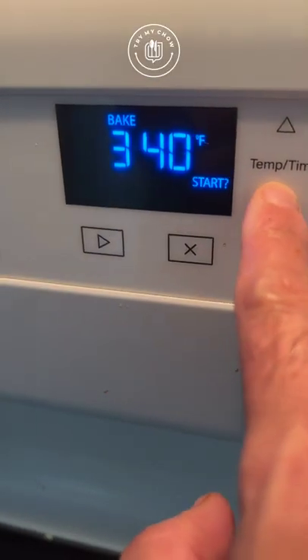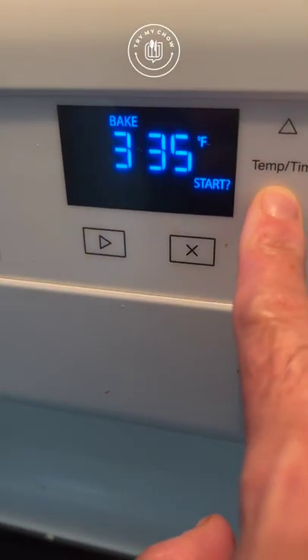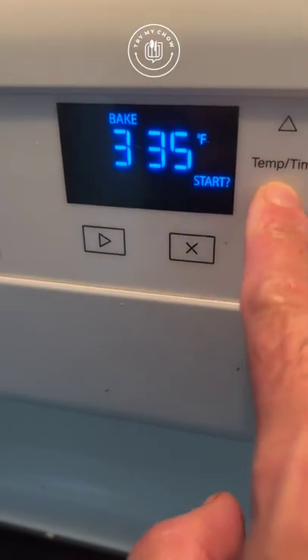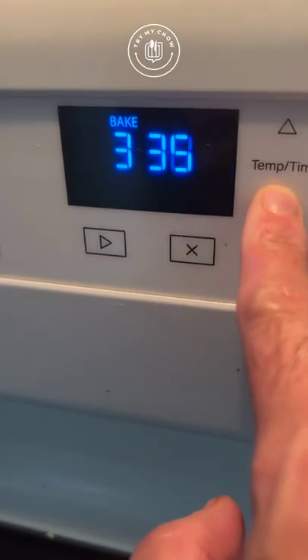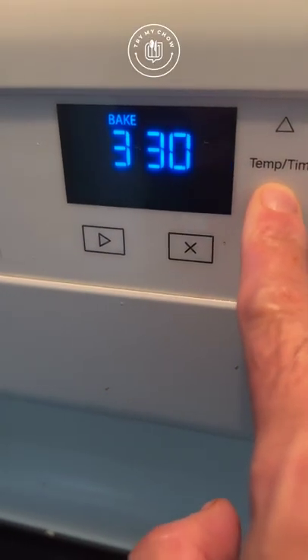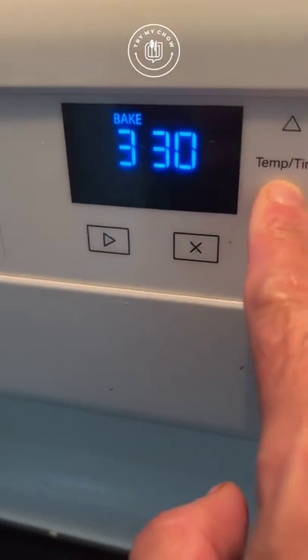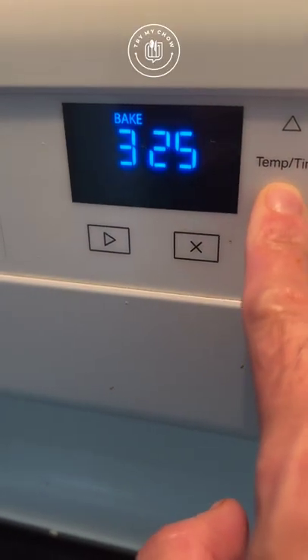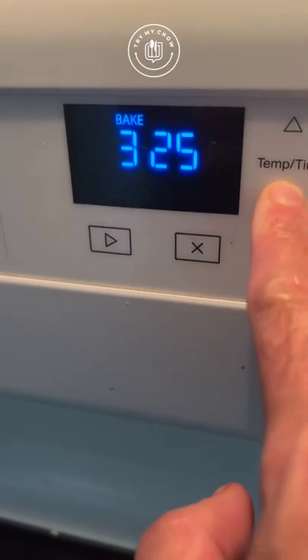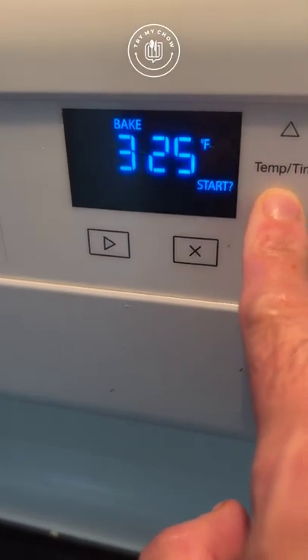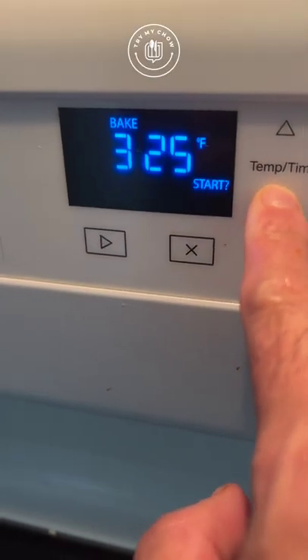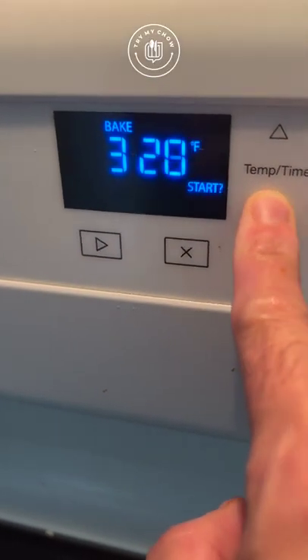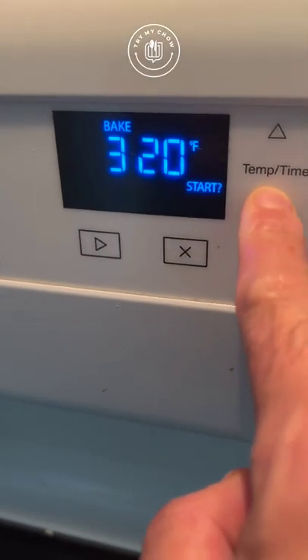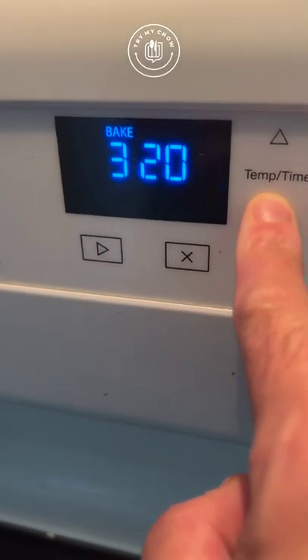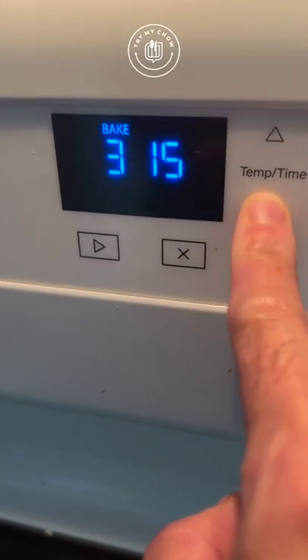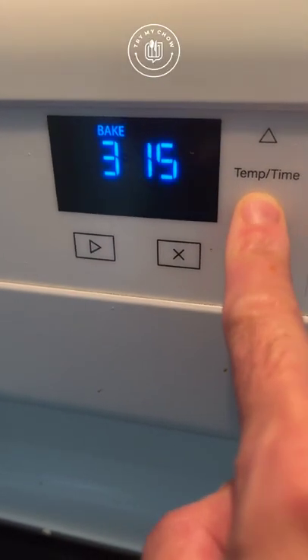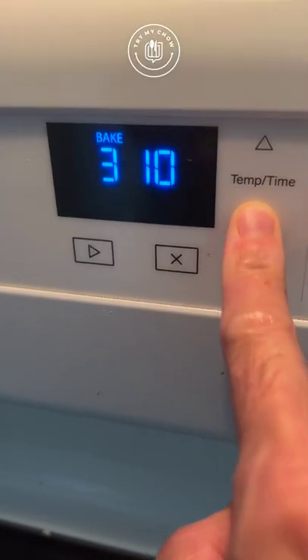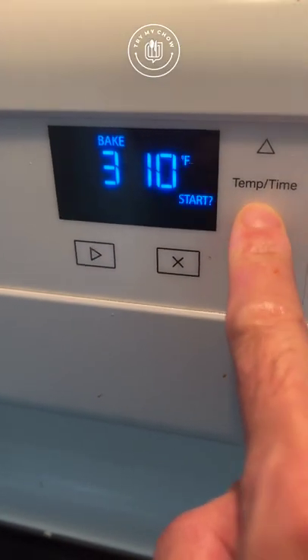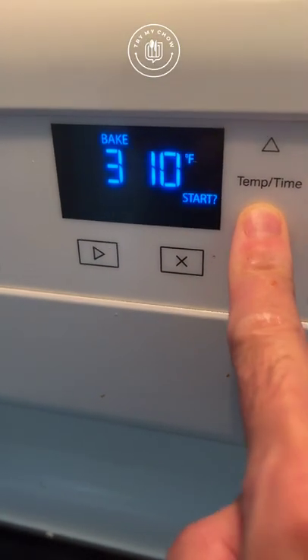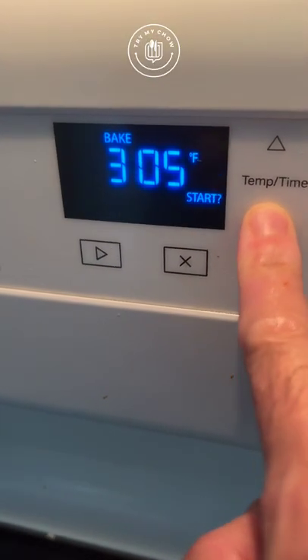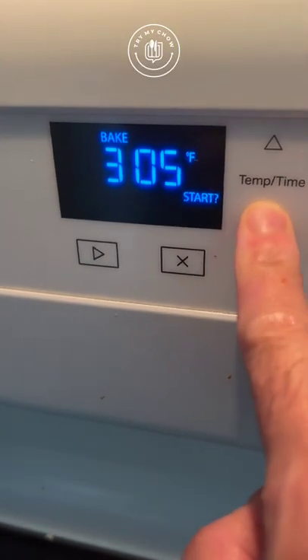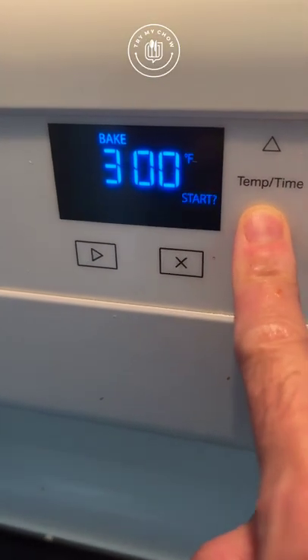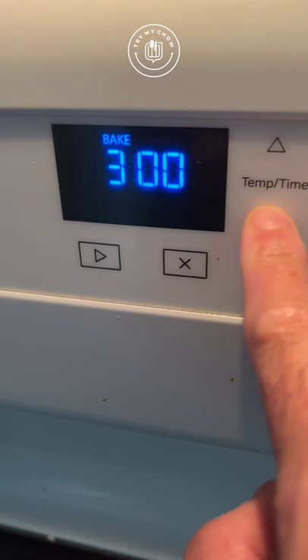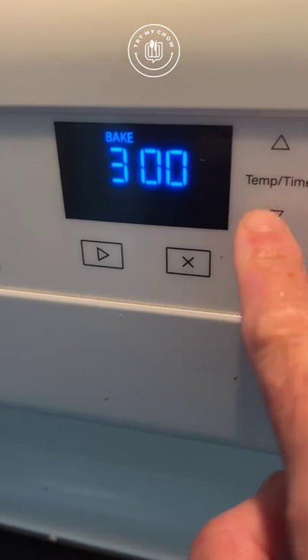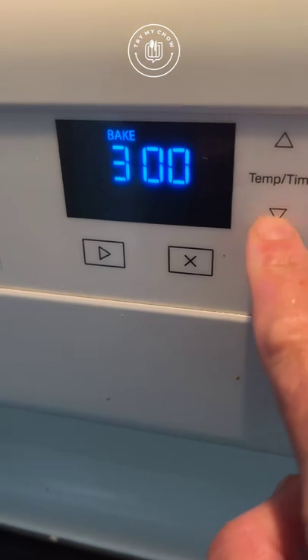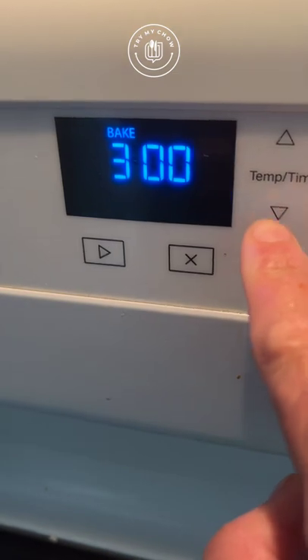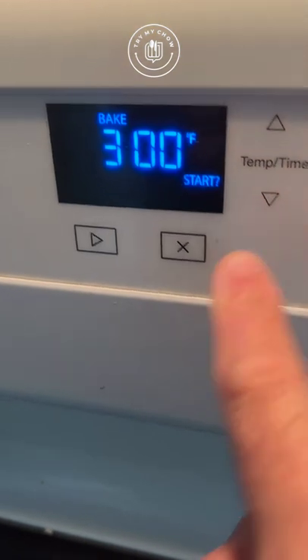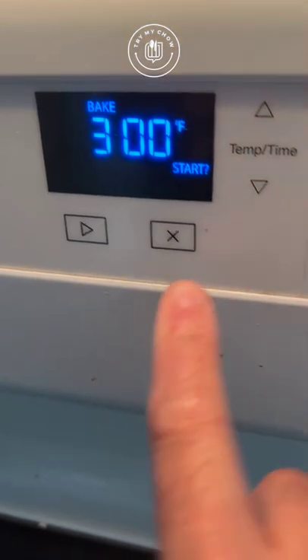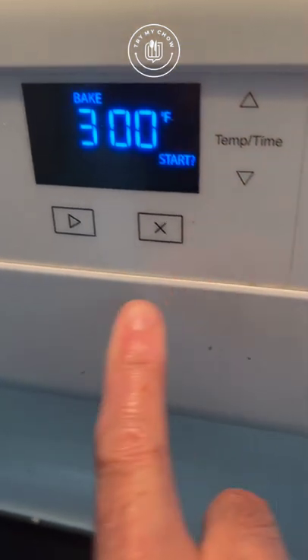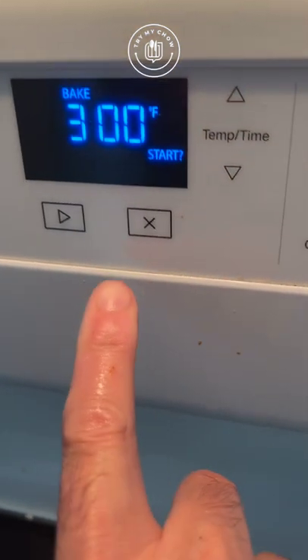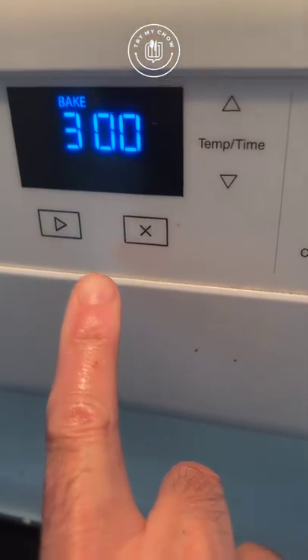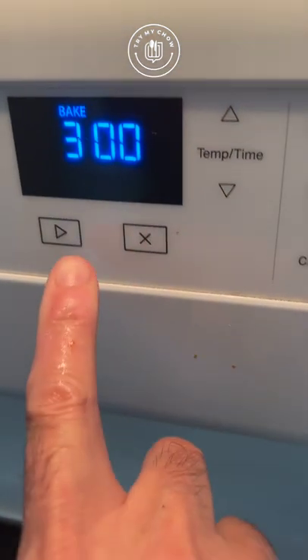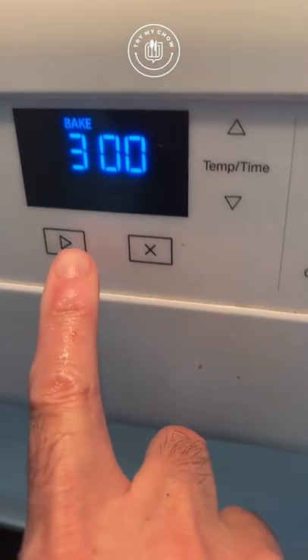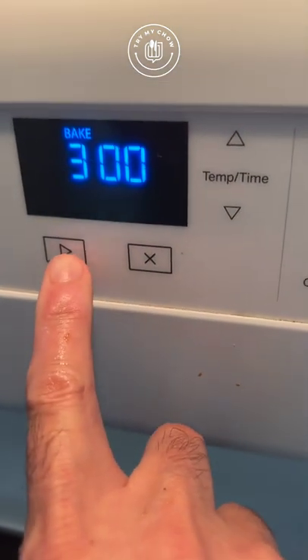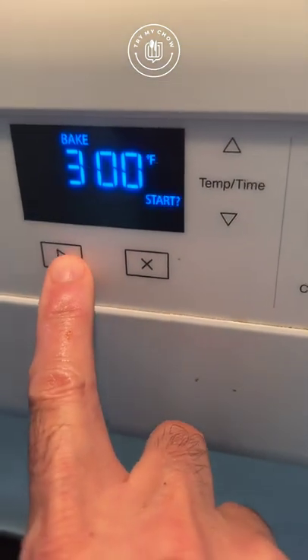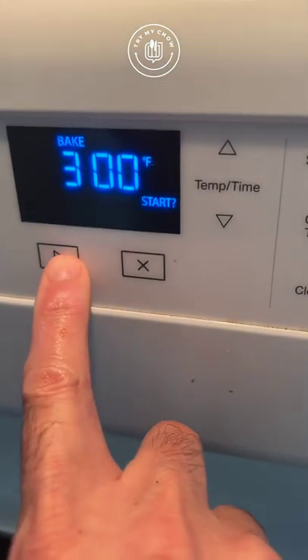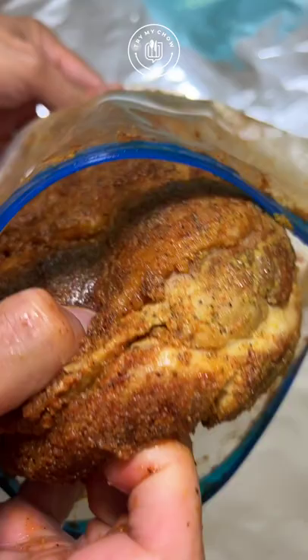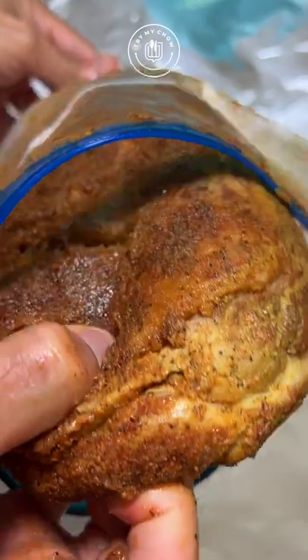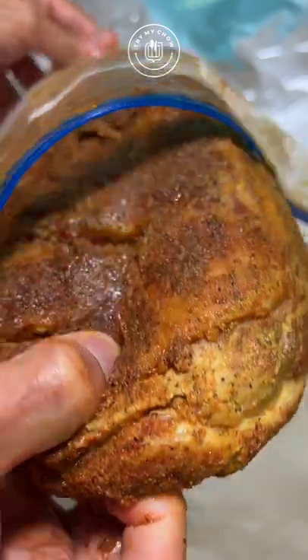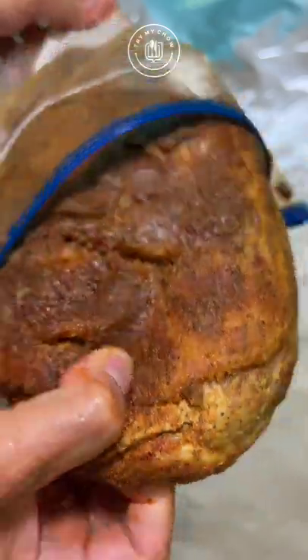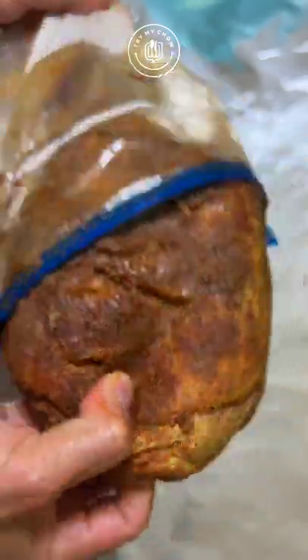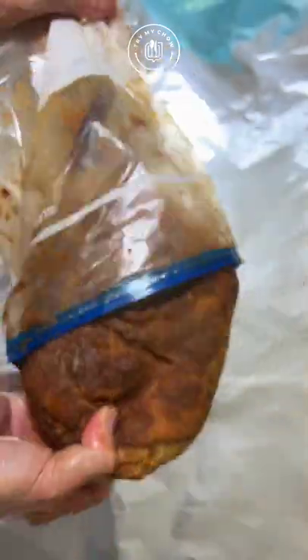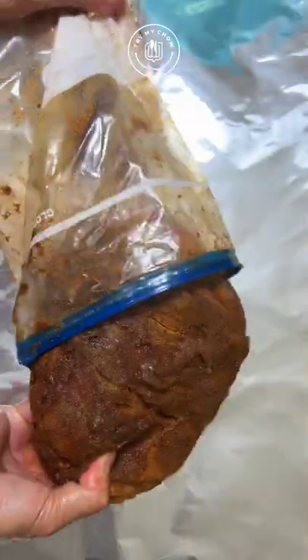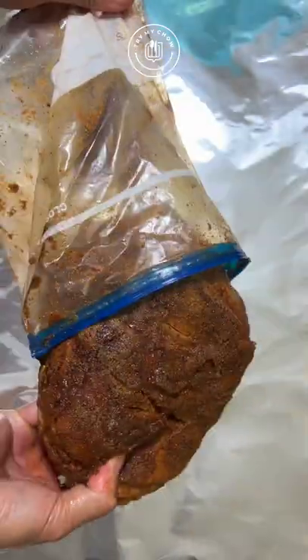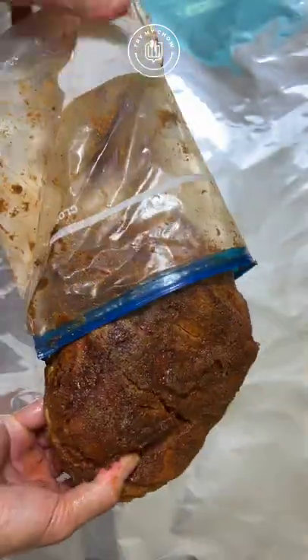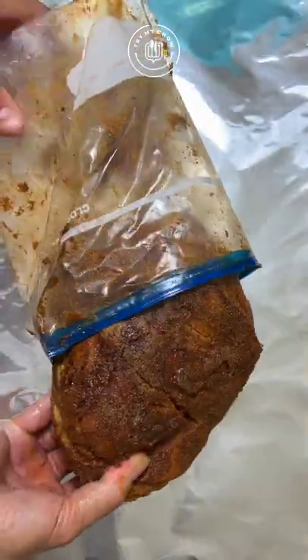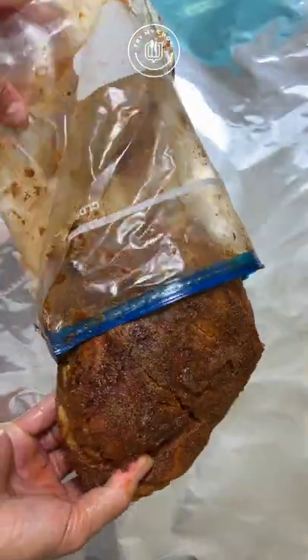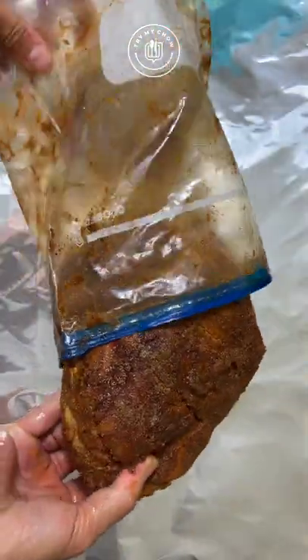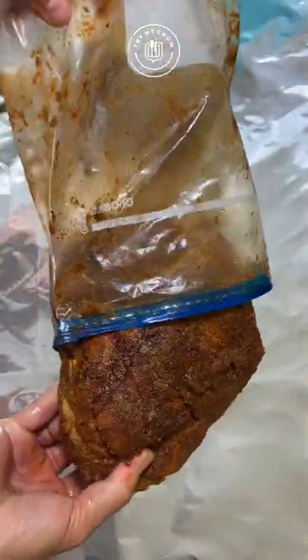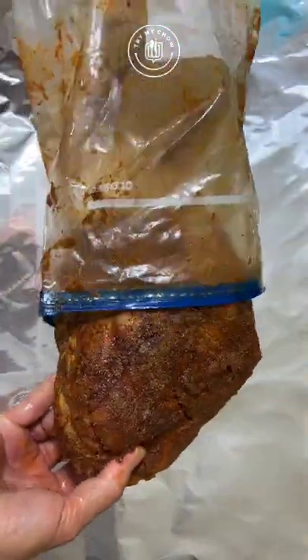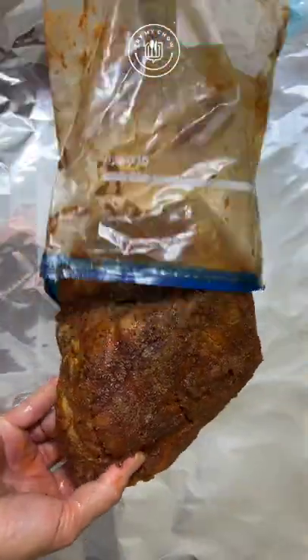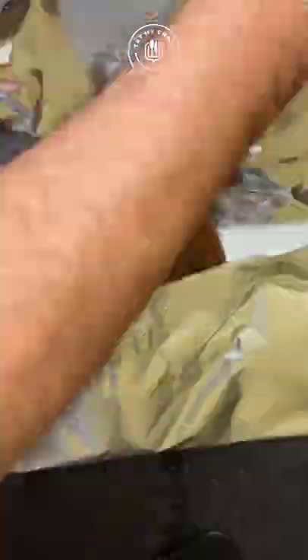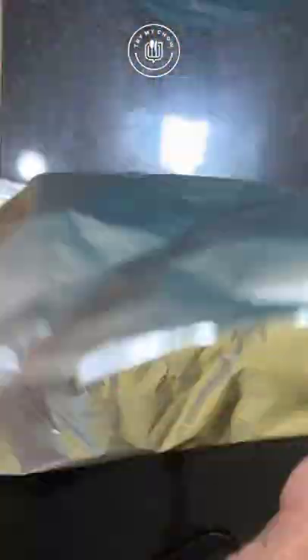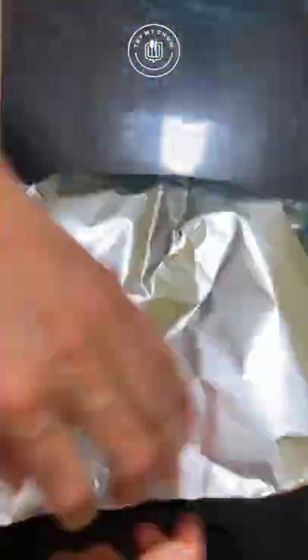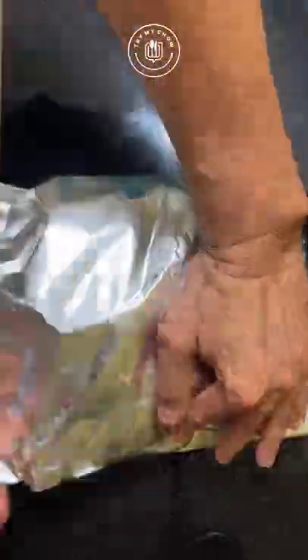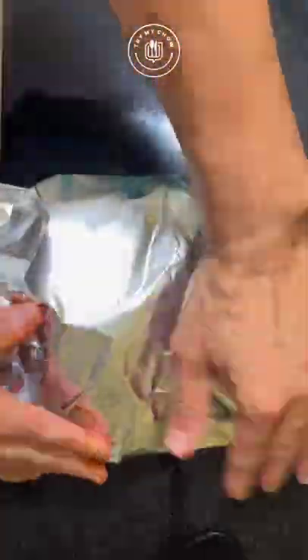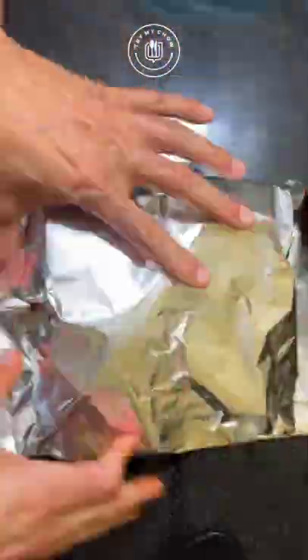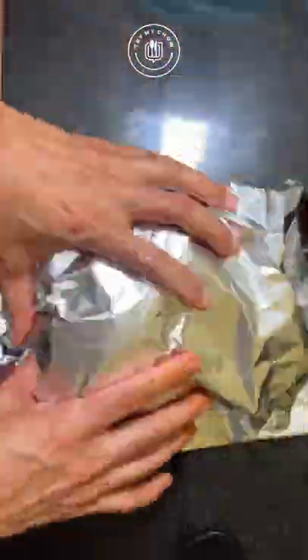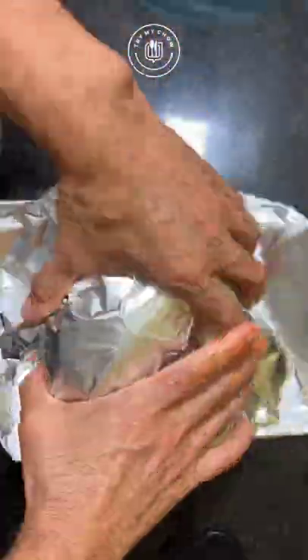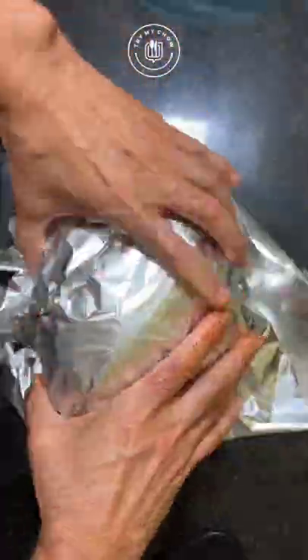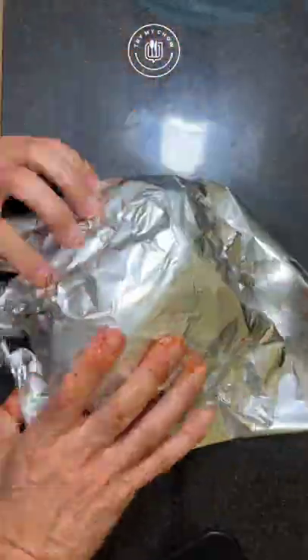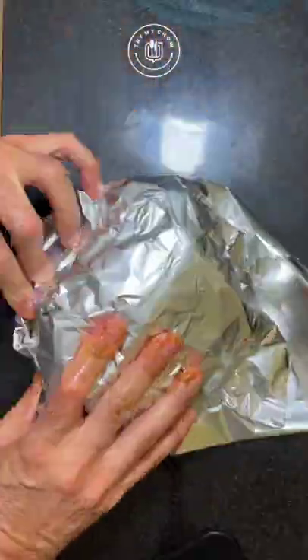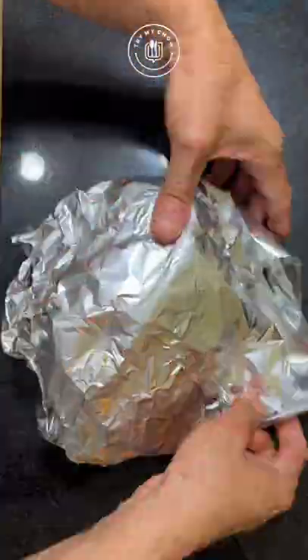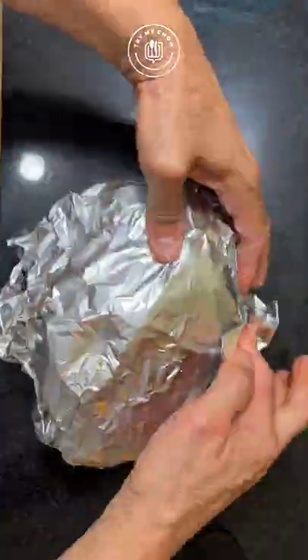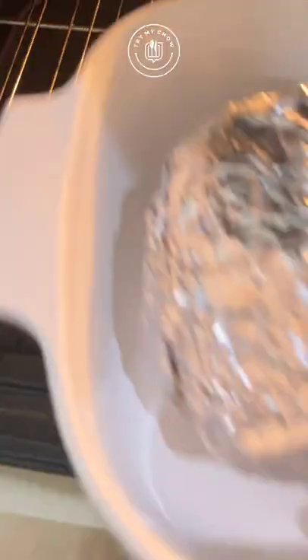Set your oven for 300 degrees Fahrenheit. Remove it from the refrigerator and cover with aluminum foil. Put in the oven for three hours.